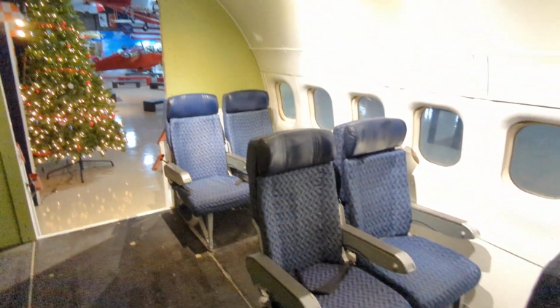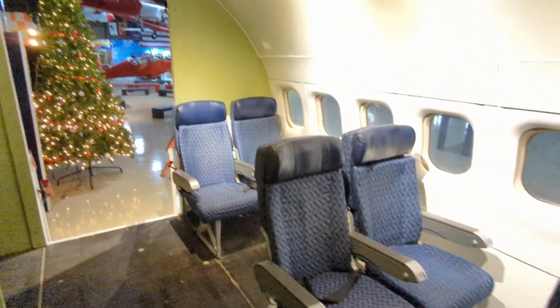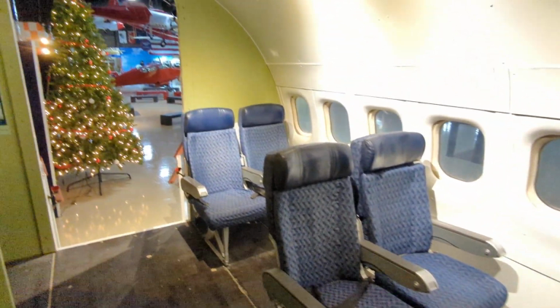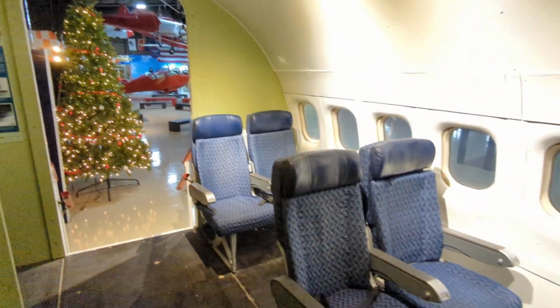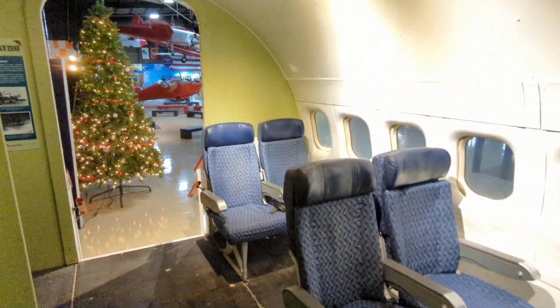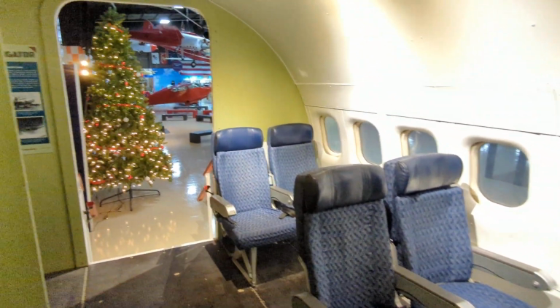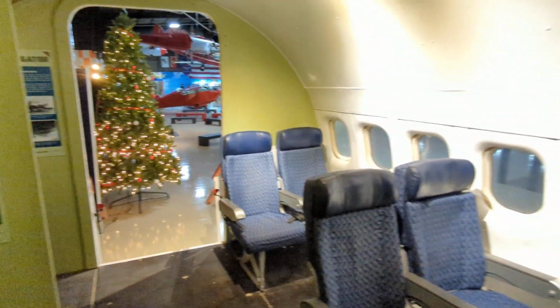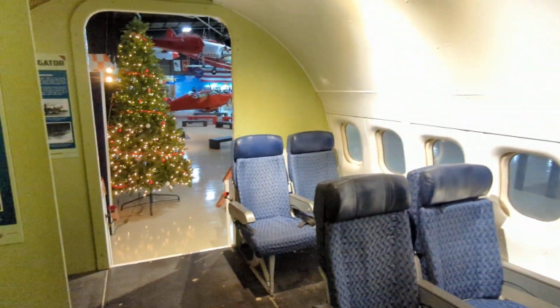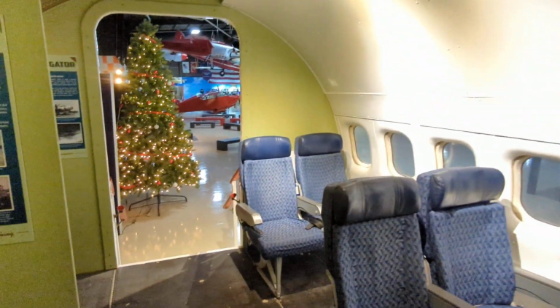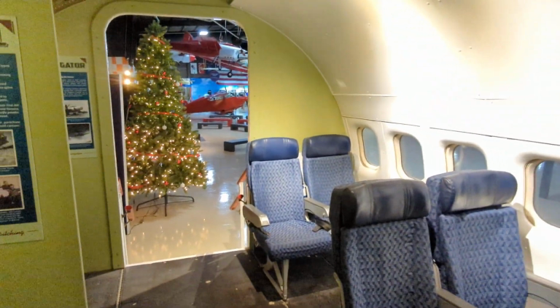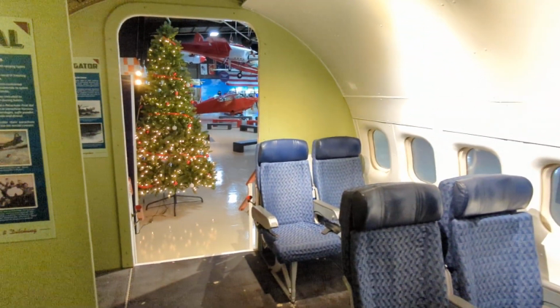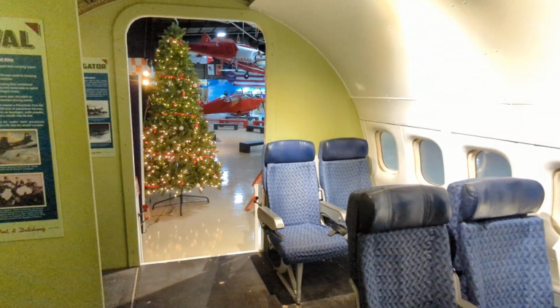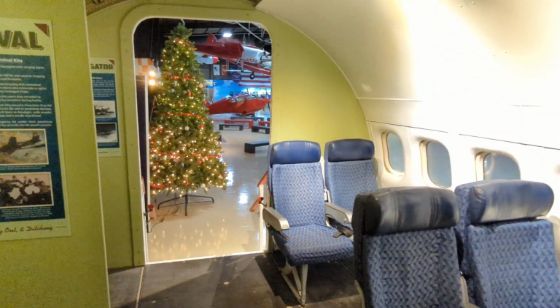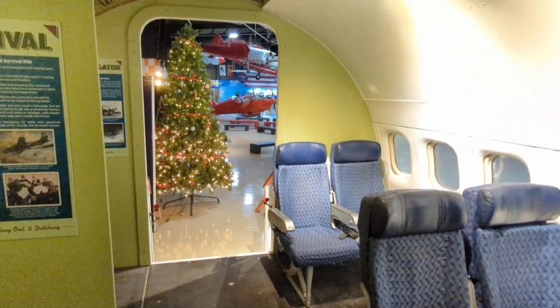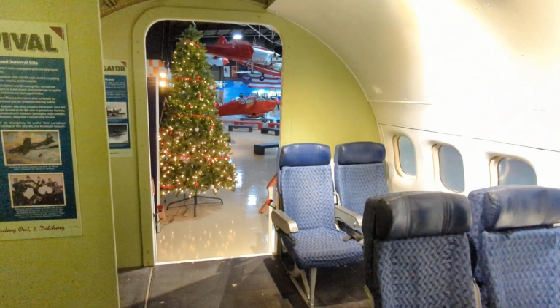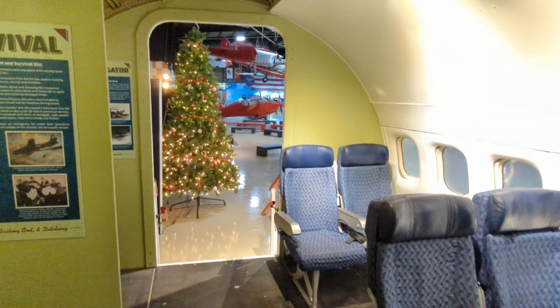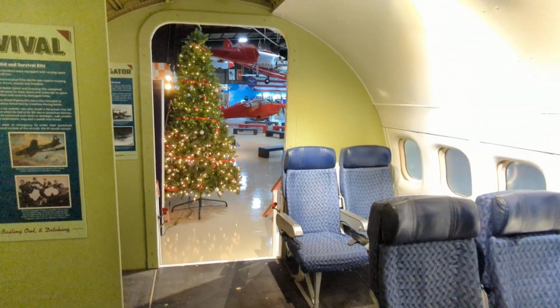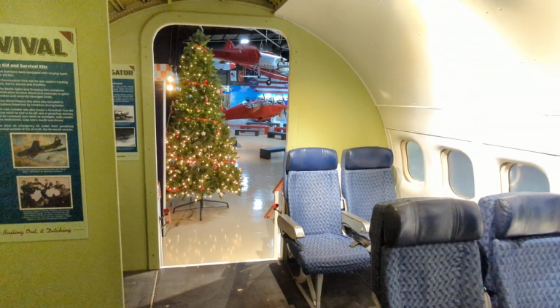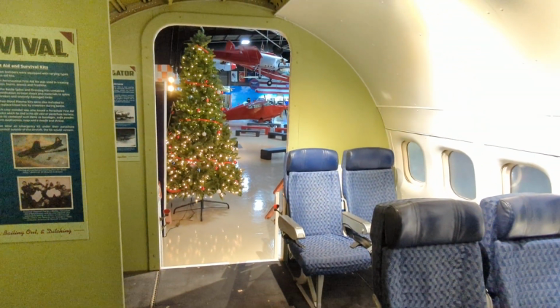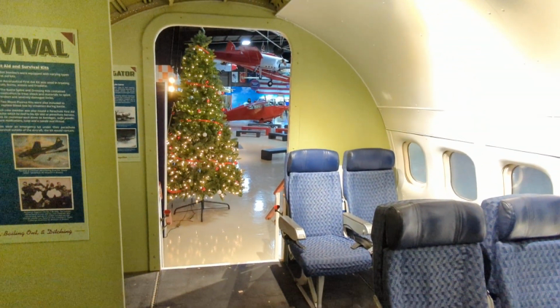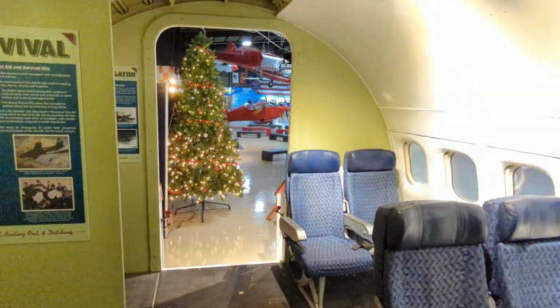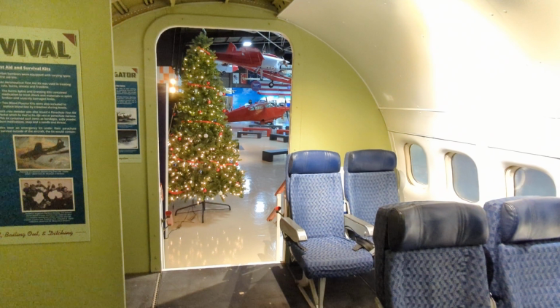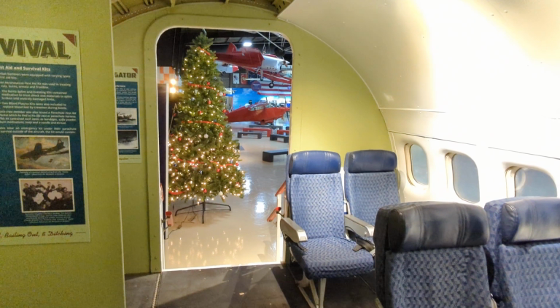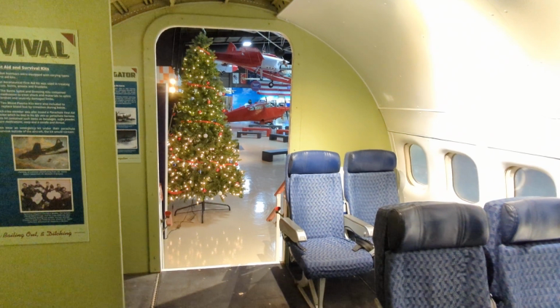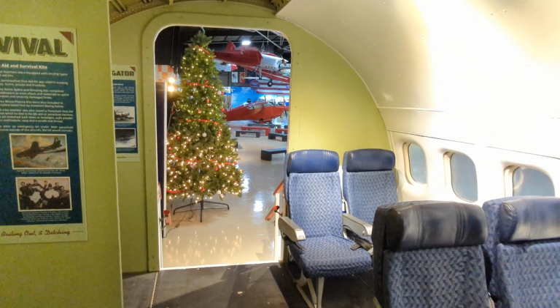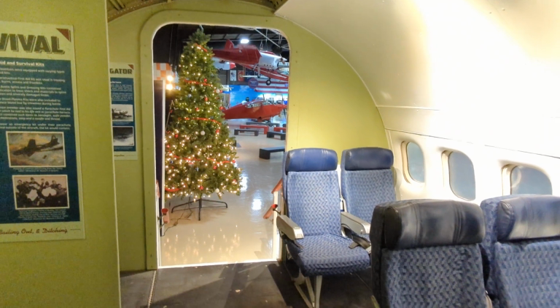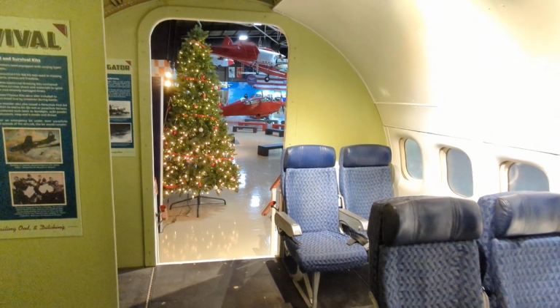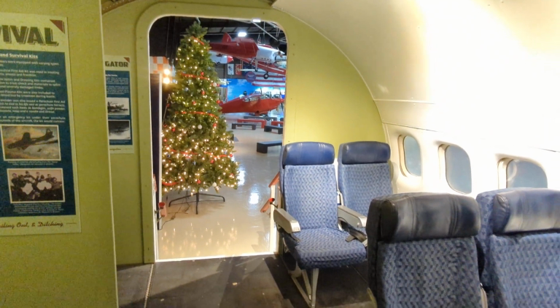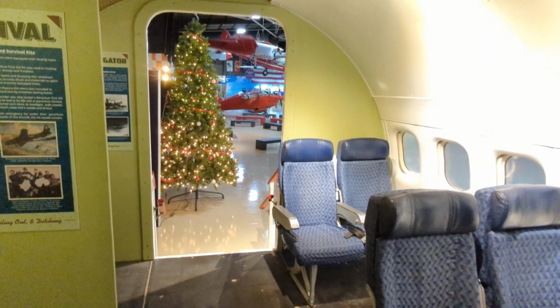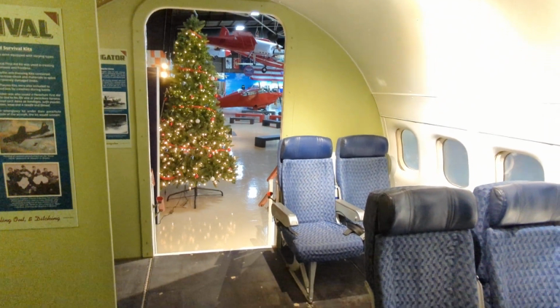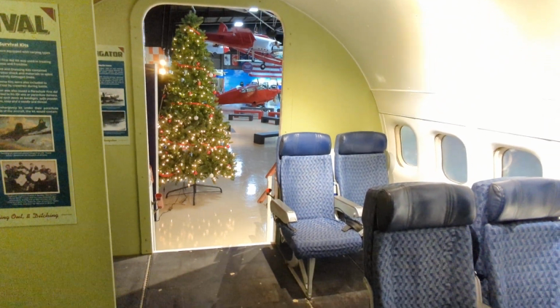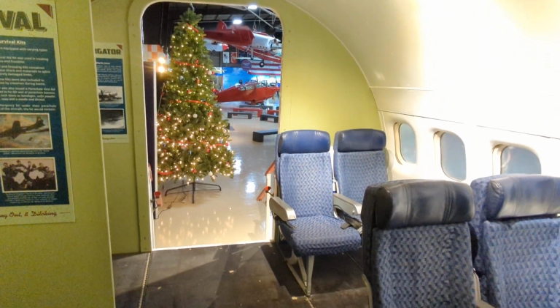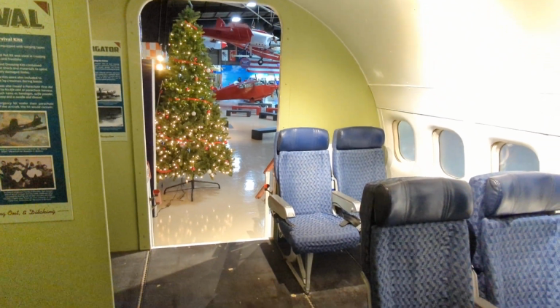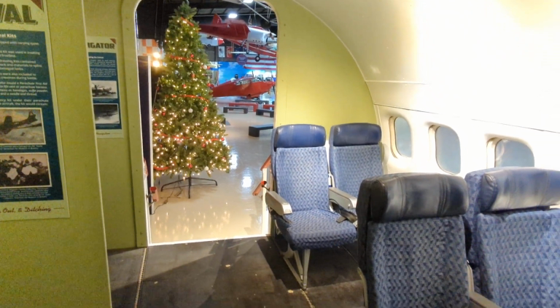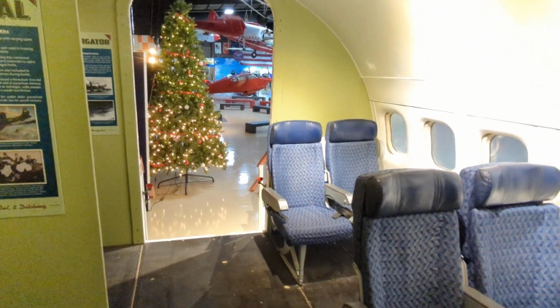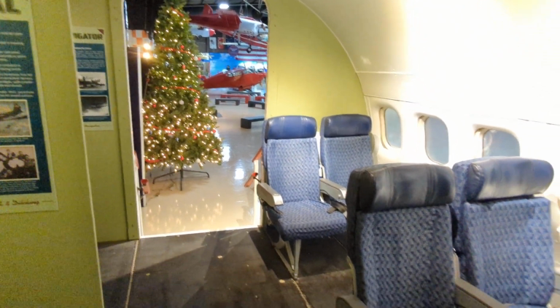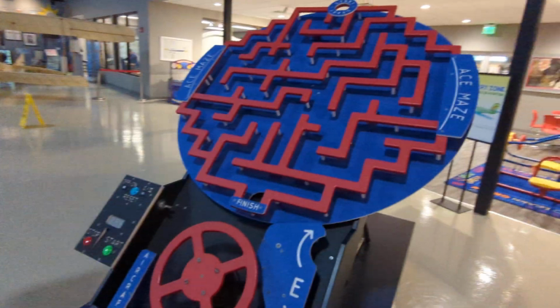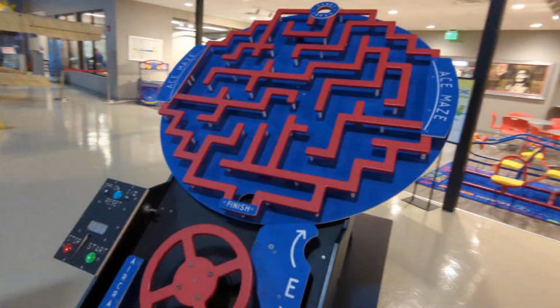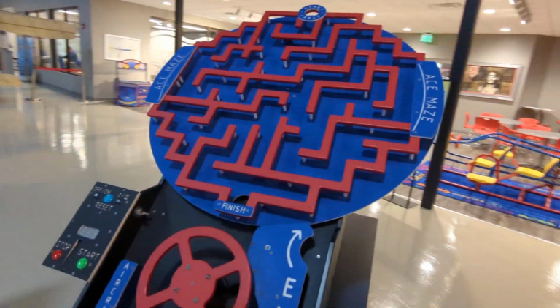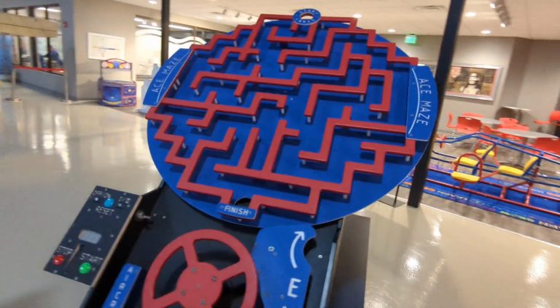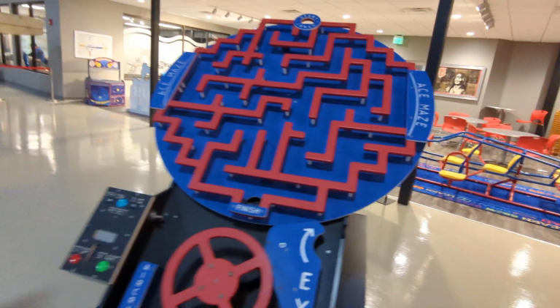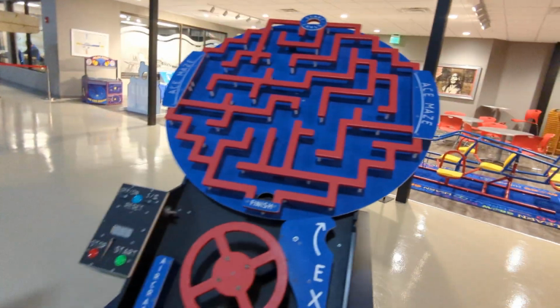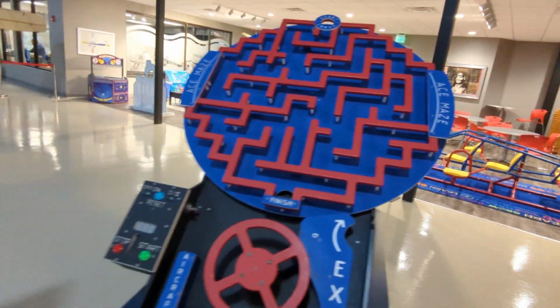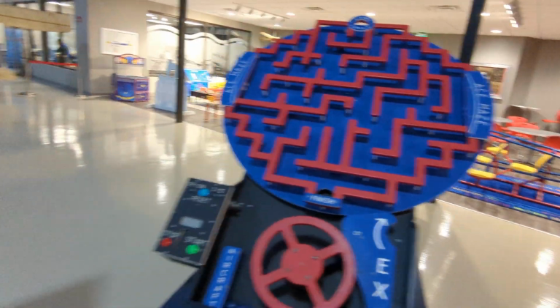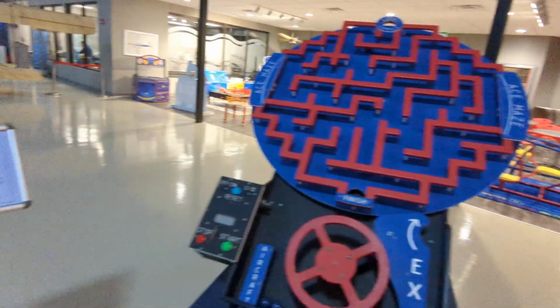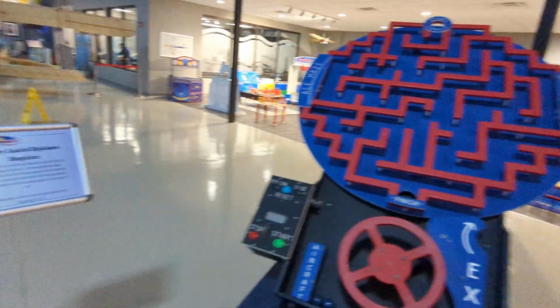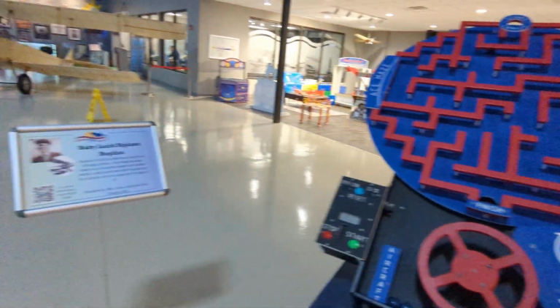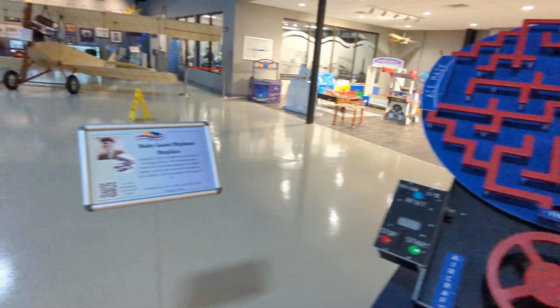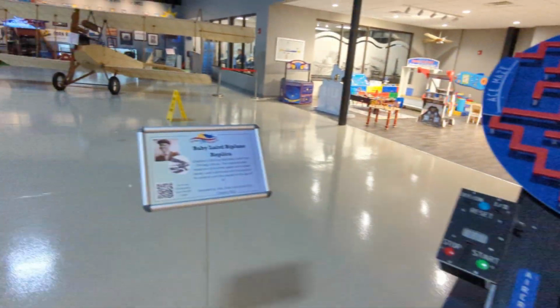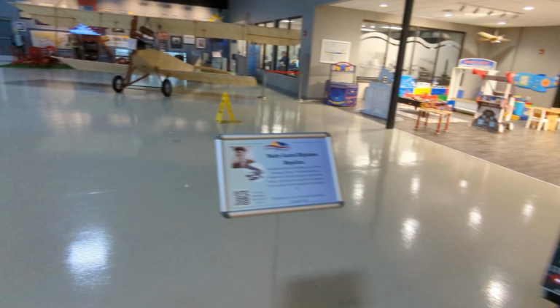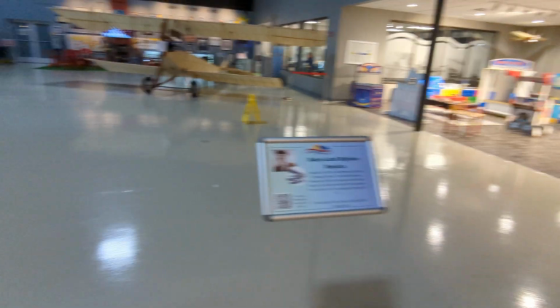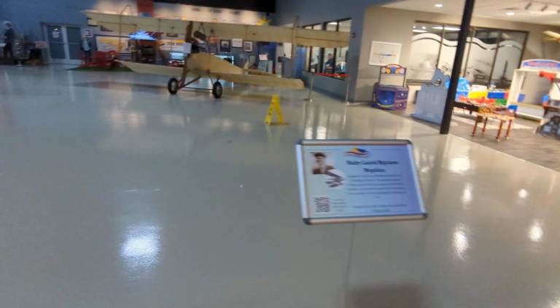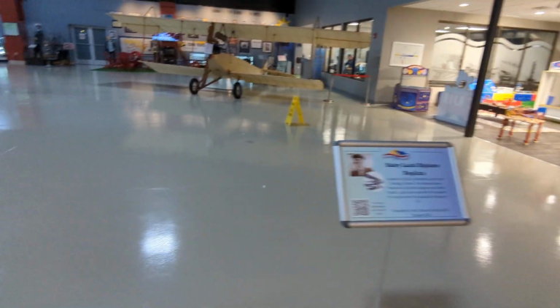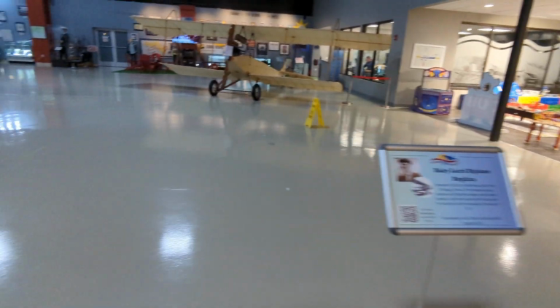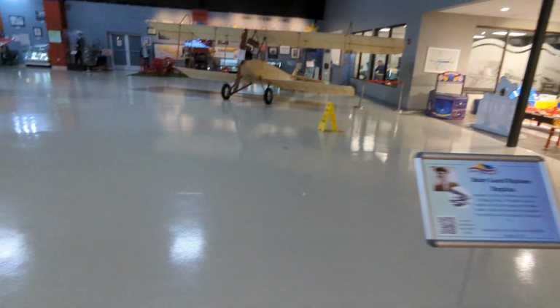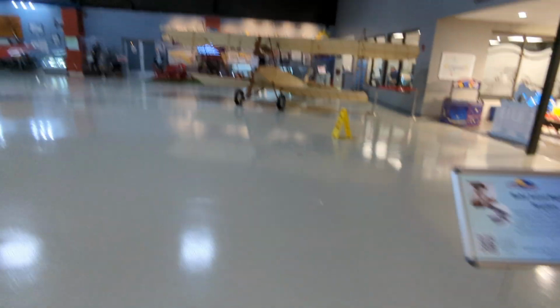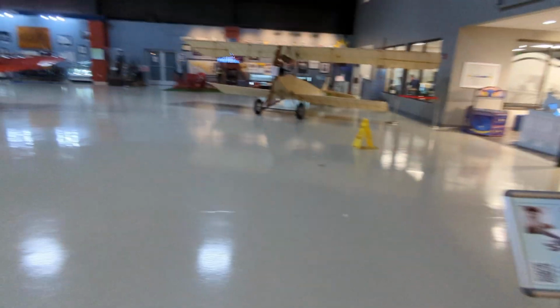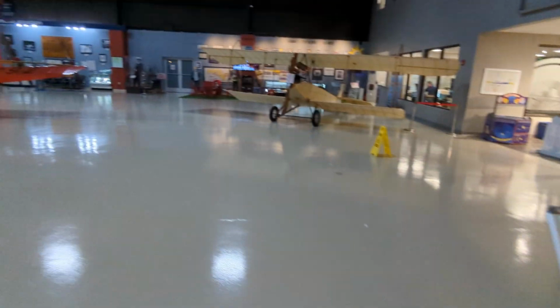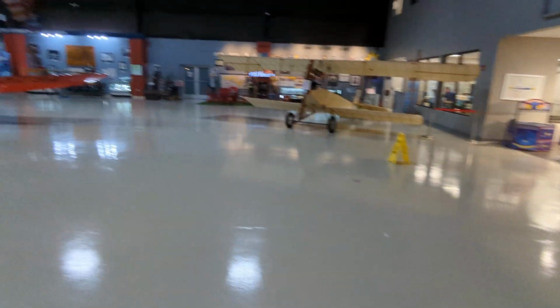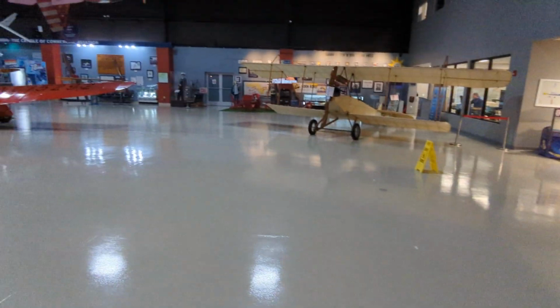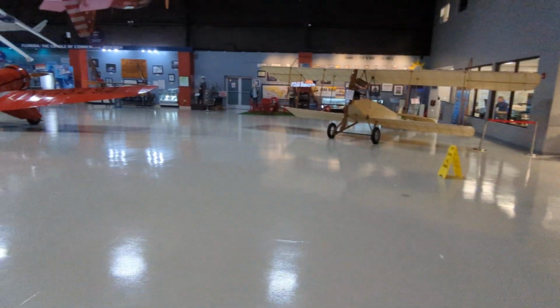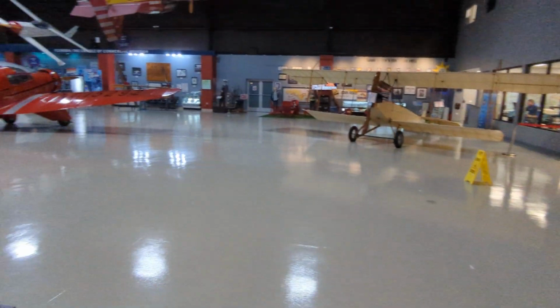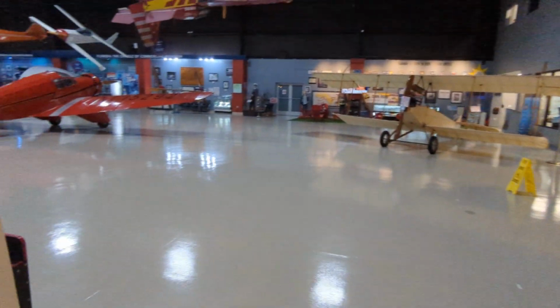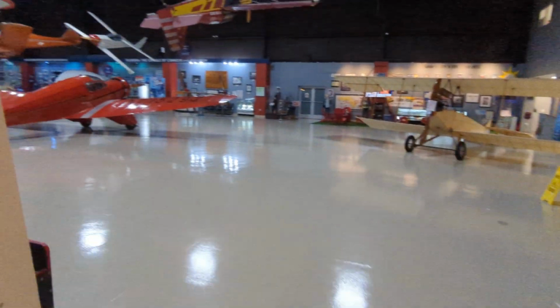Trust in Christ alone today for your salvation. Friends, thanks — like and subscribe for more great content. This appears to be the whole museum and we're headed towards the gift shop.